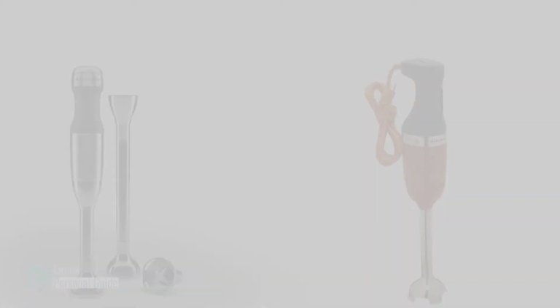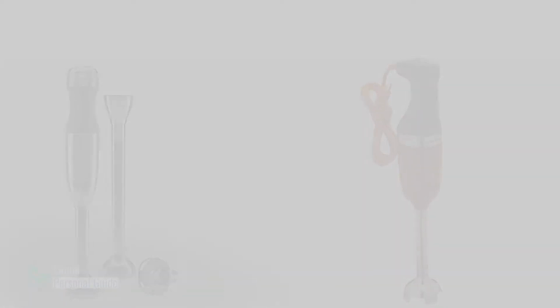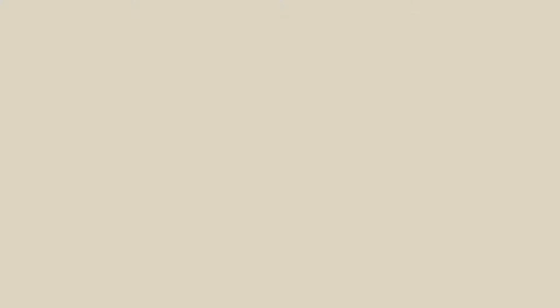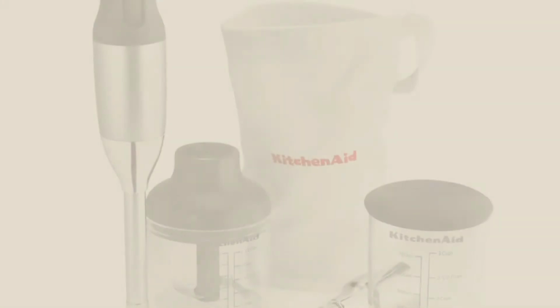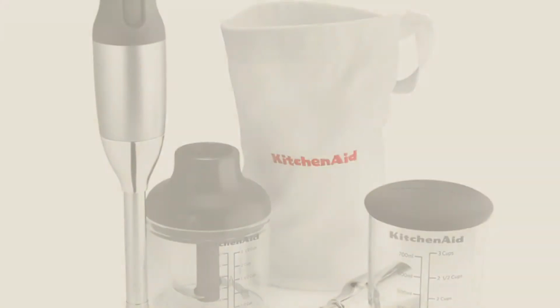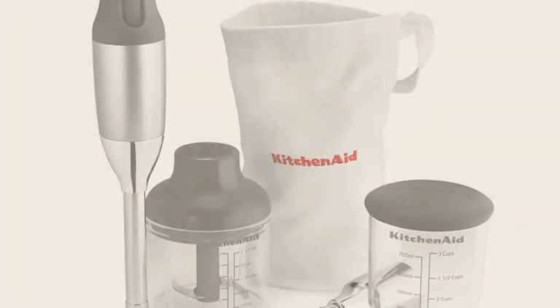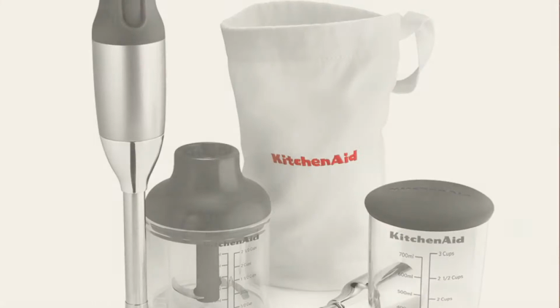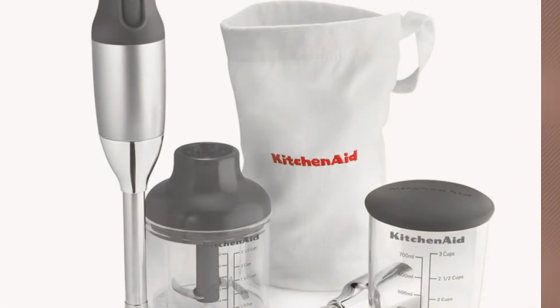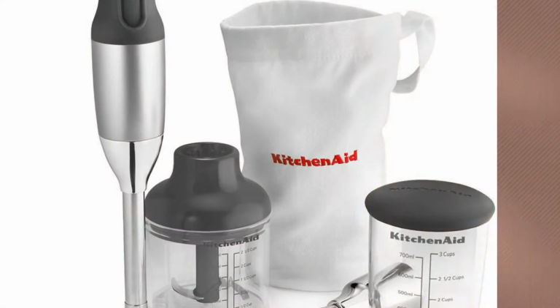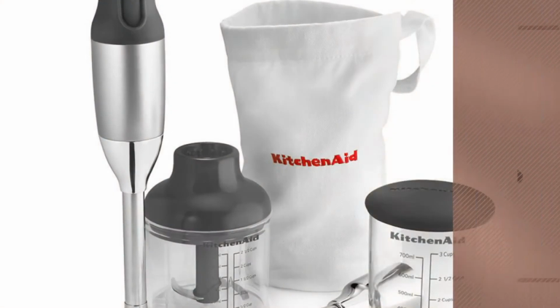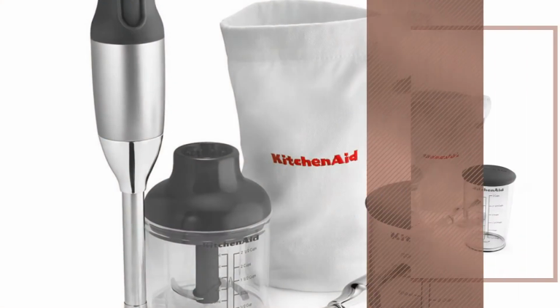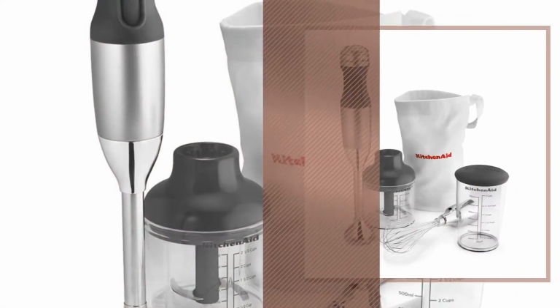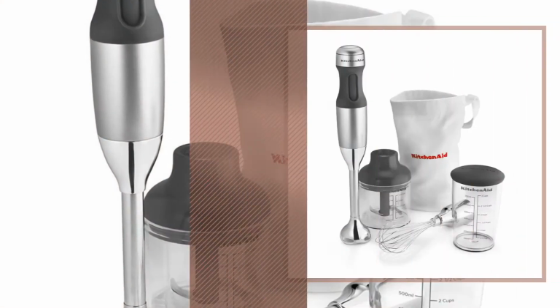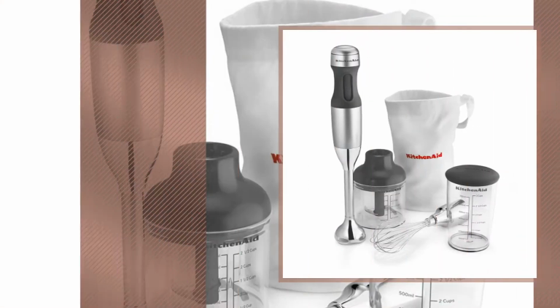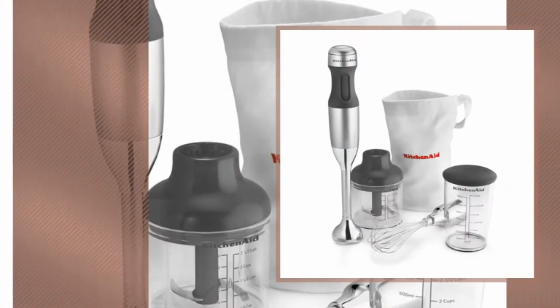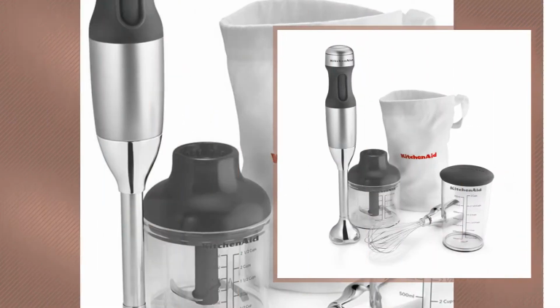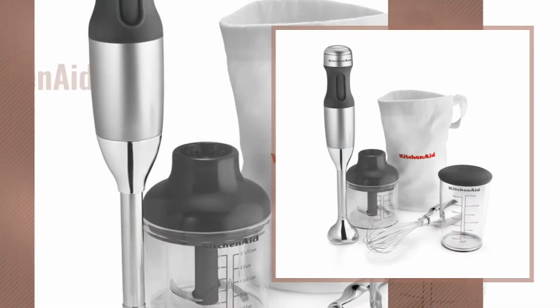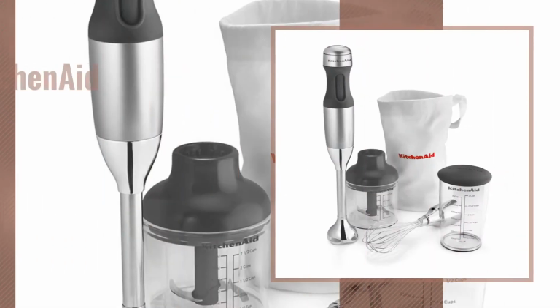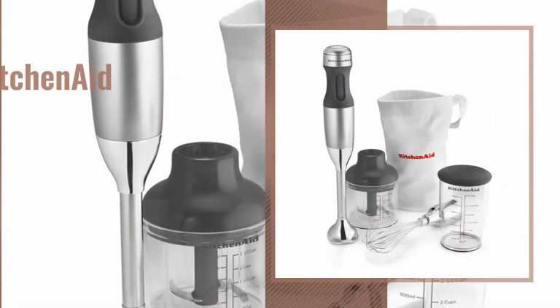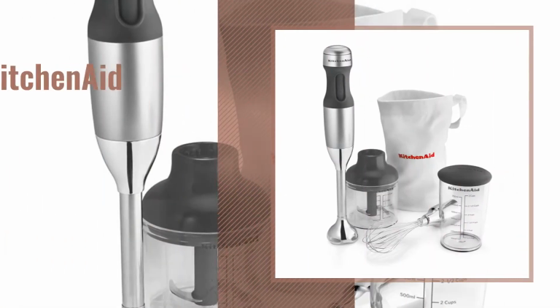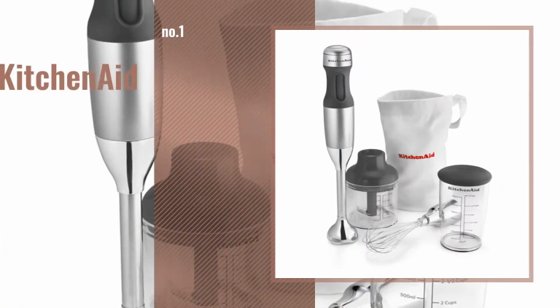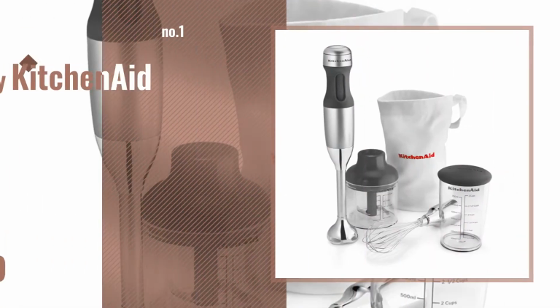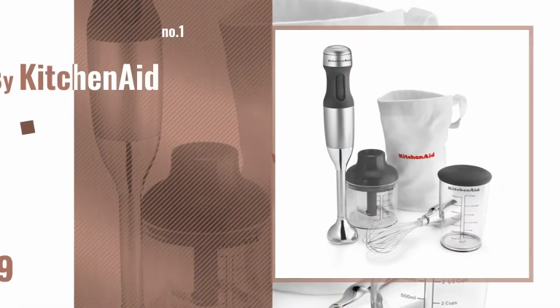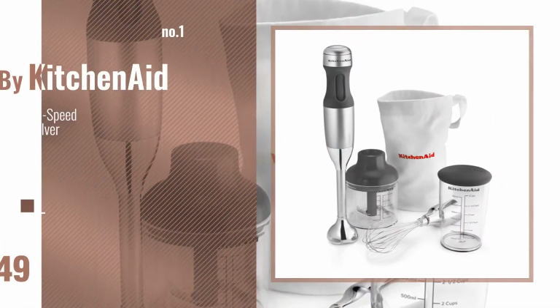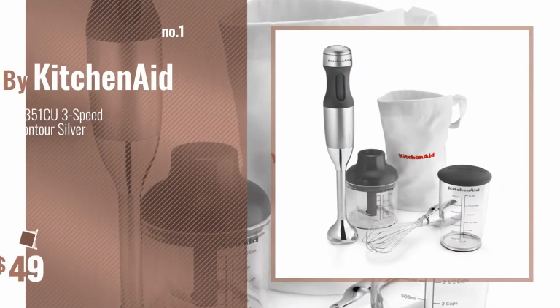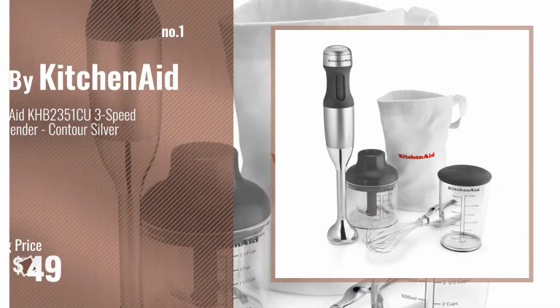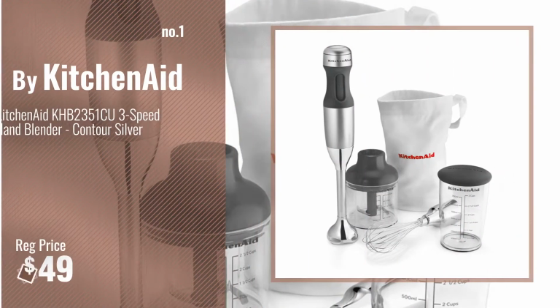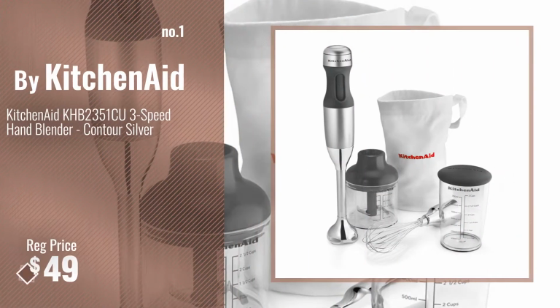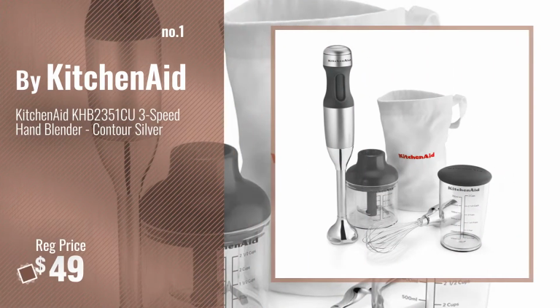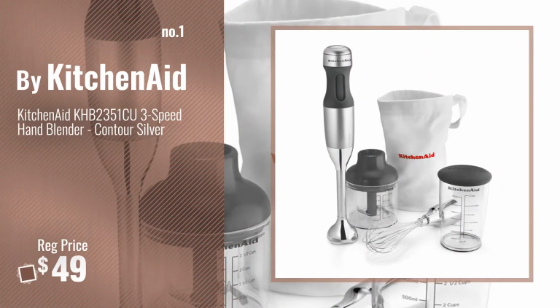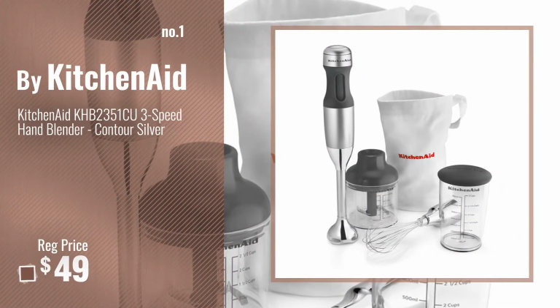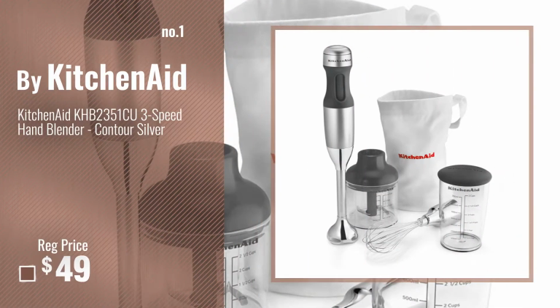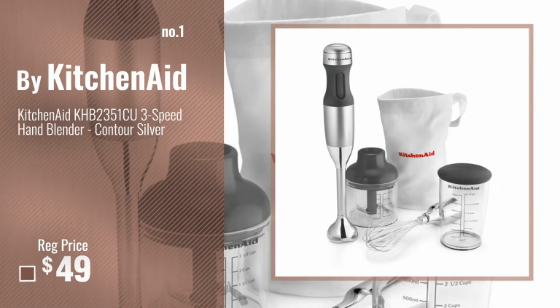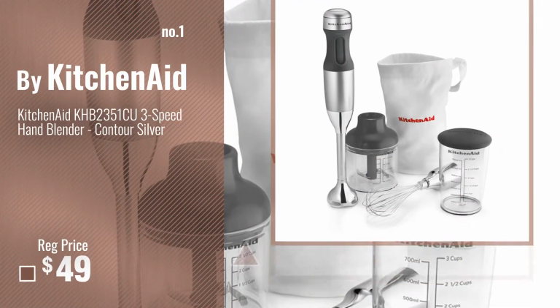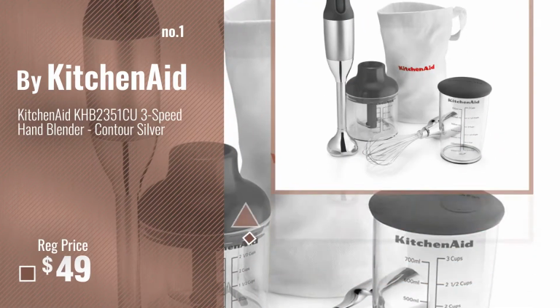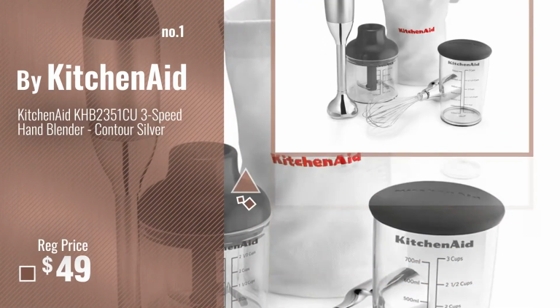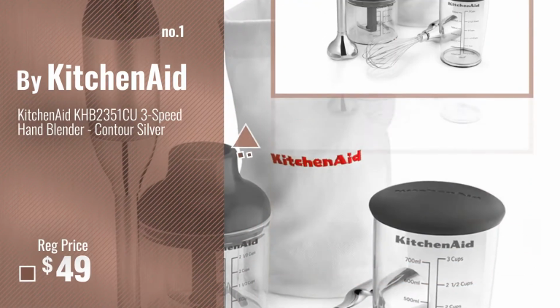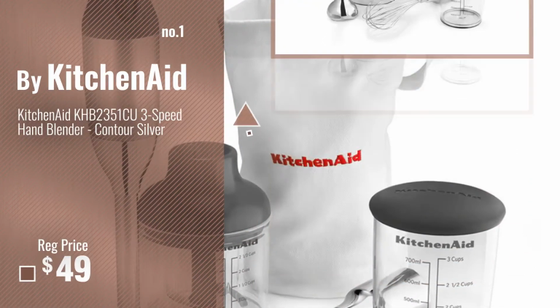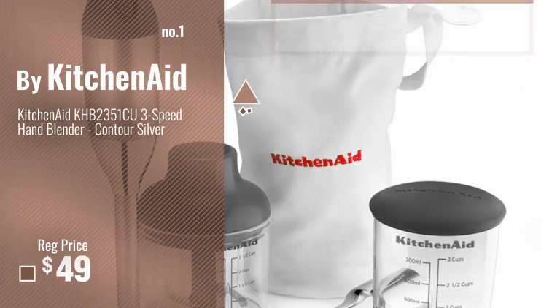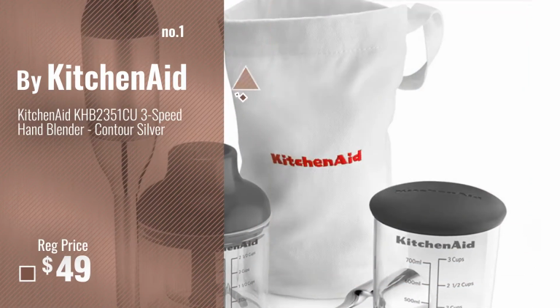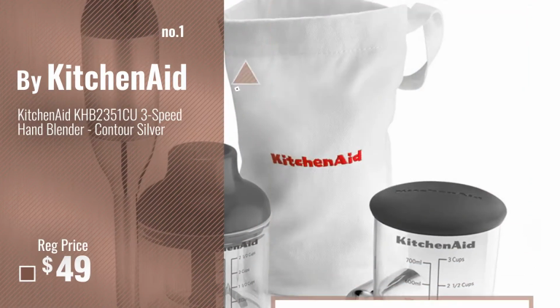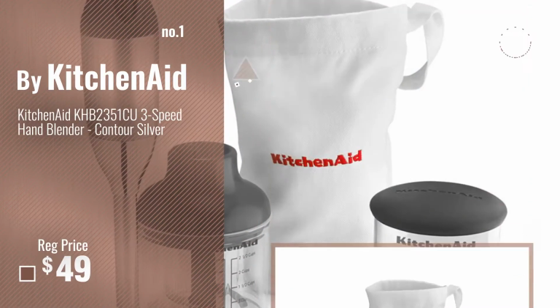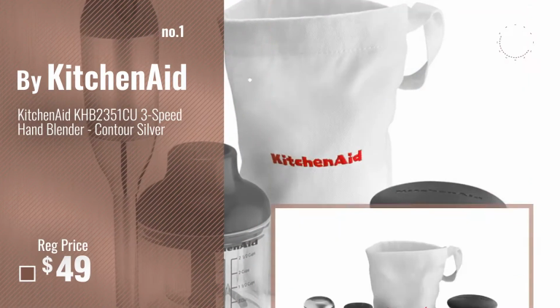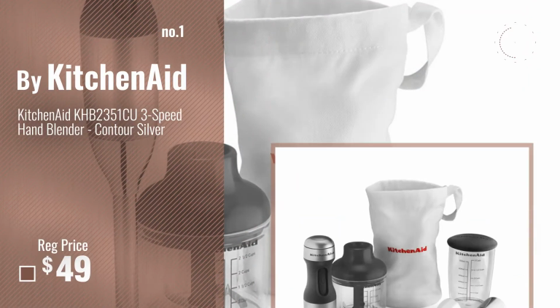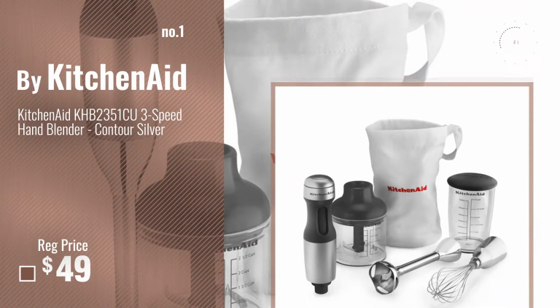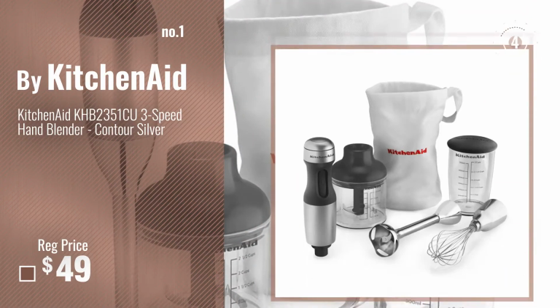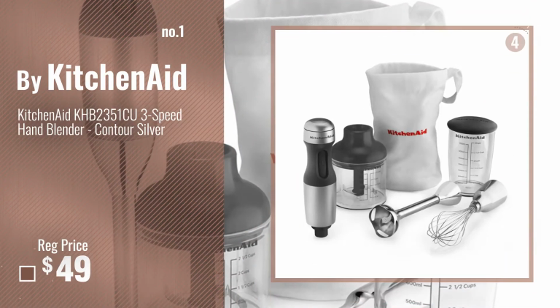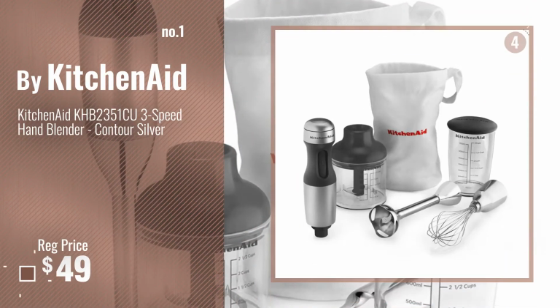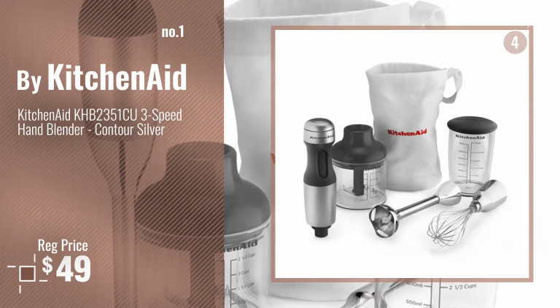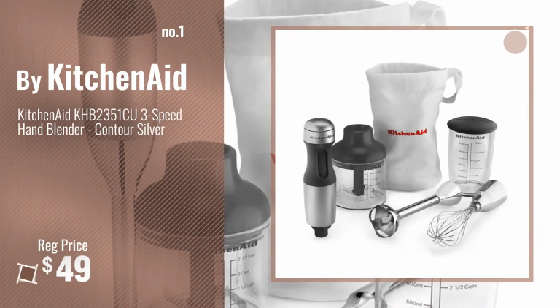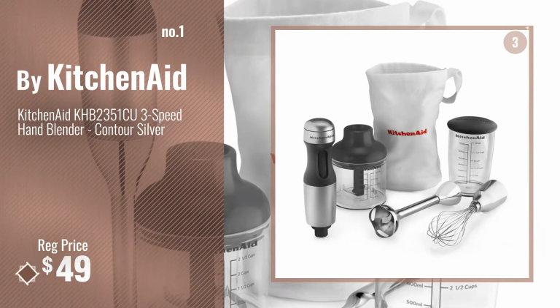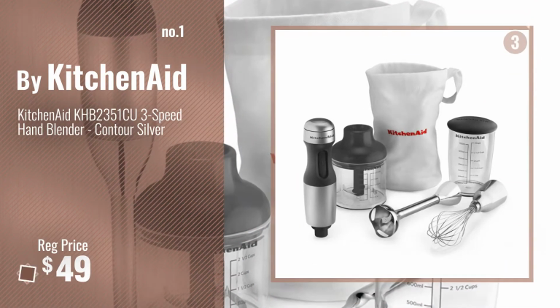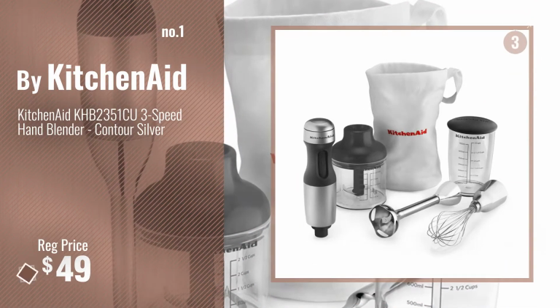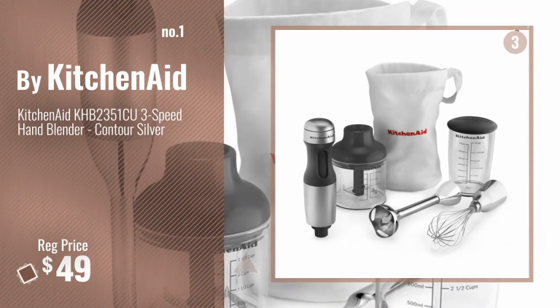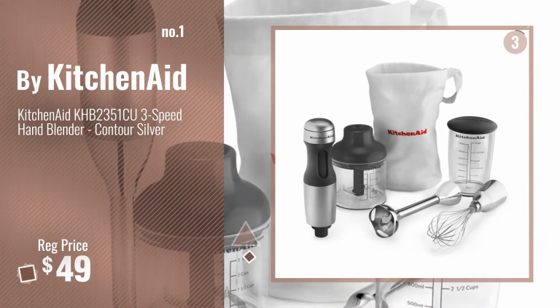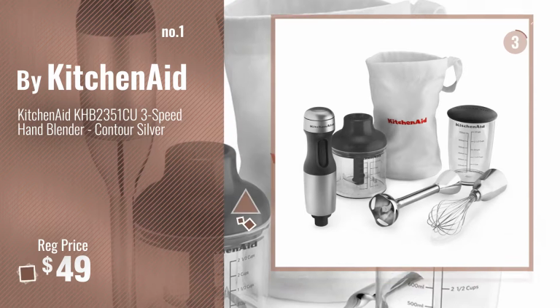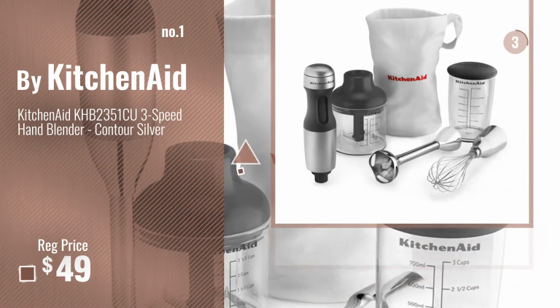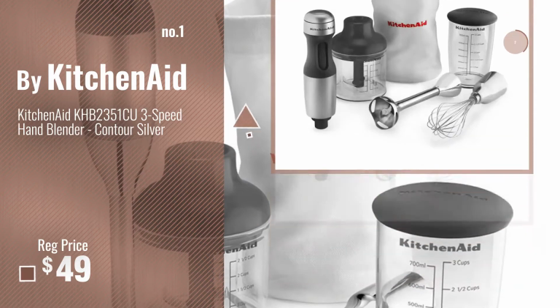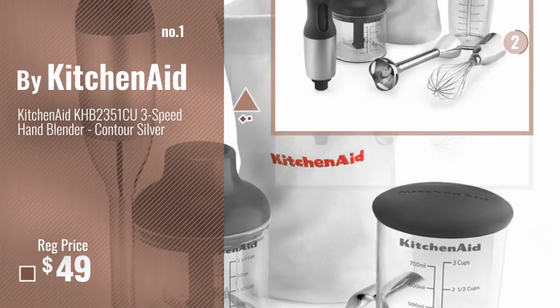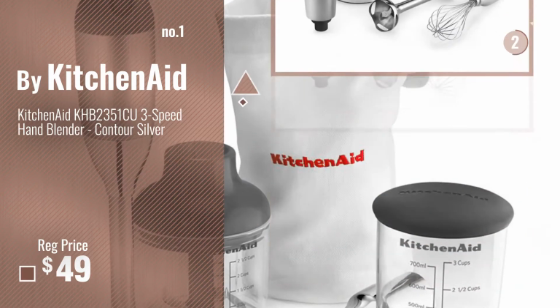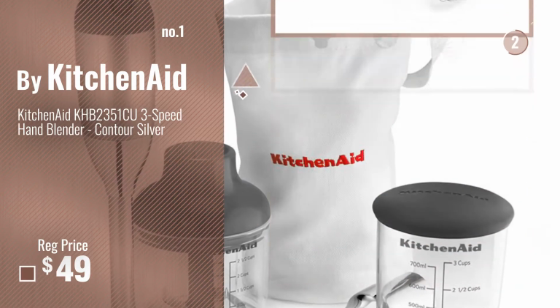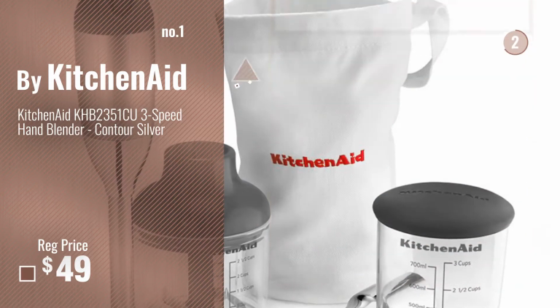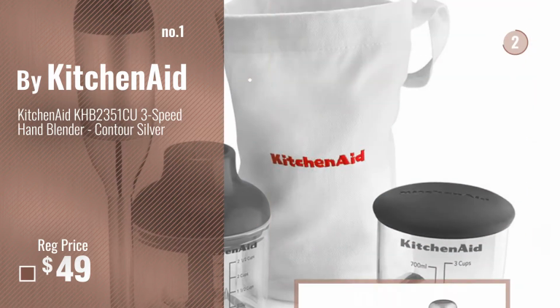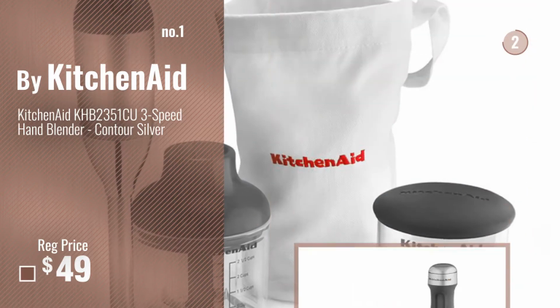Number 1, most popular, by KitchenAid. Watch this video, choose your favorite.